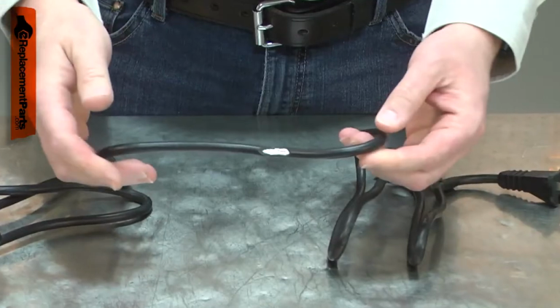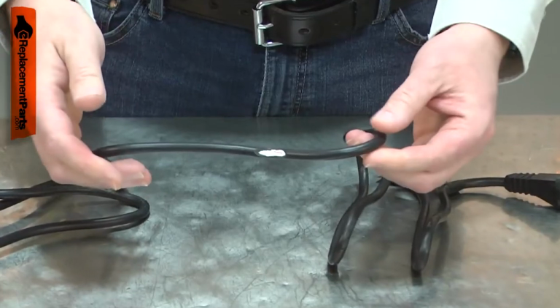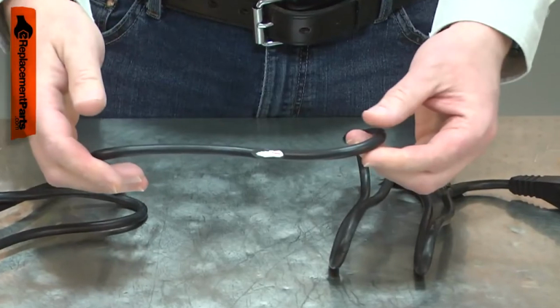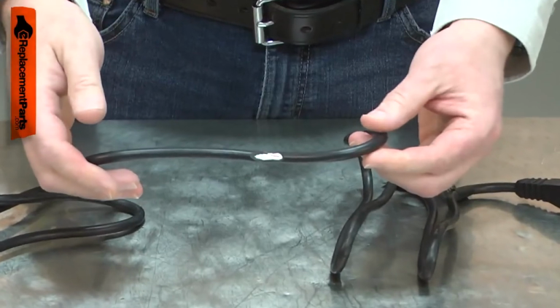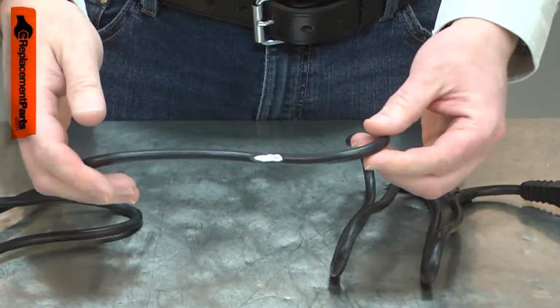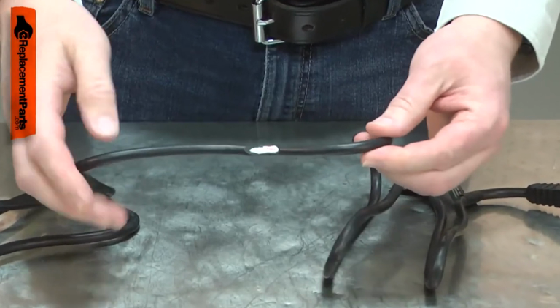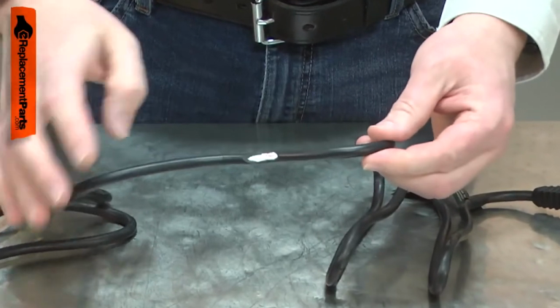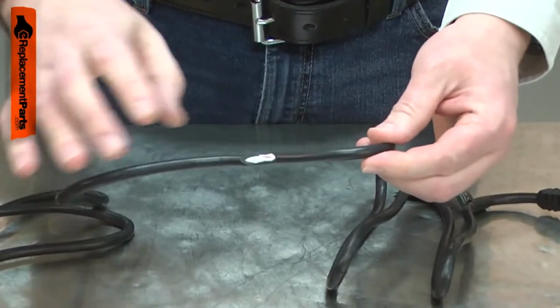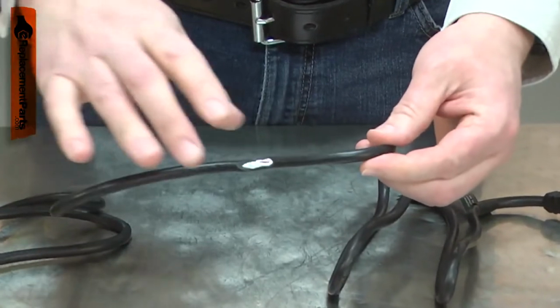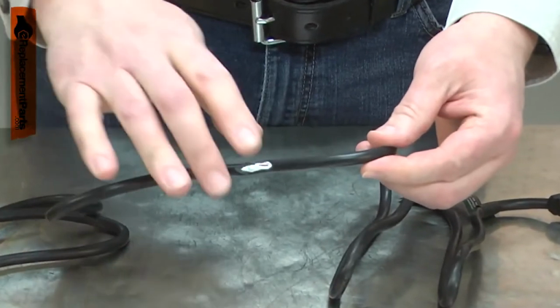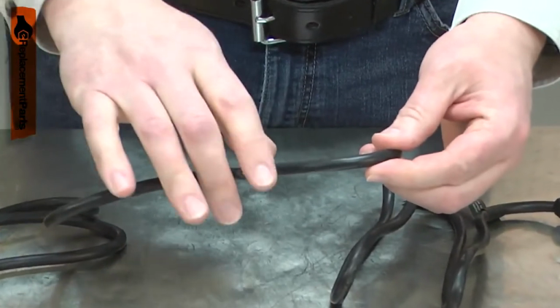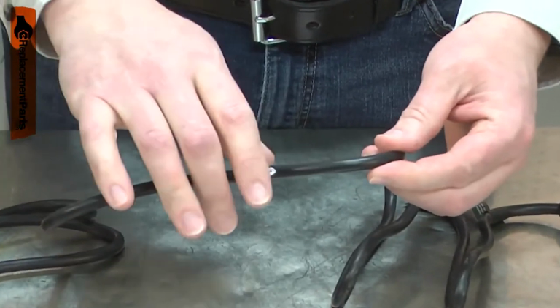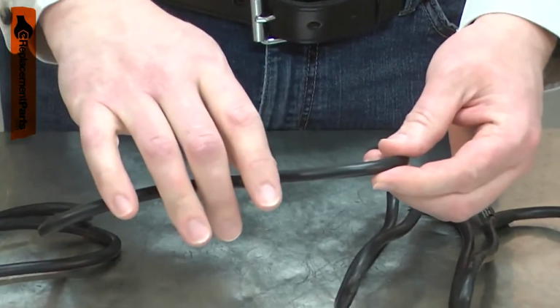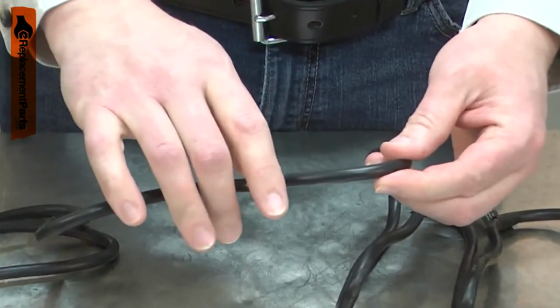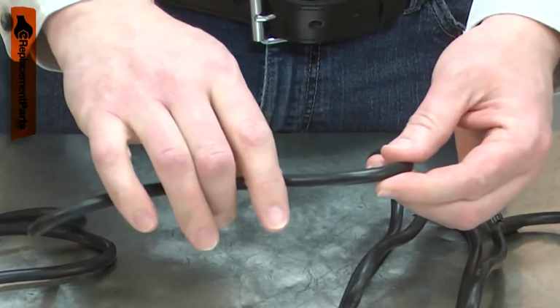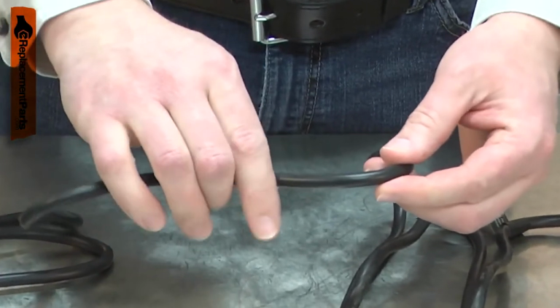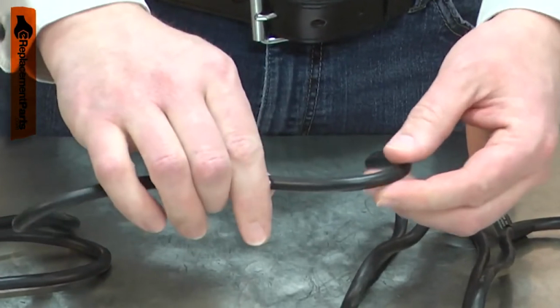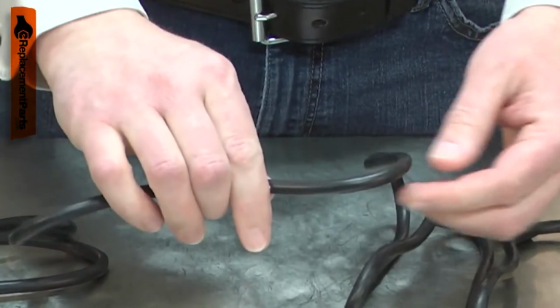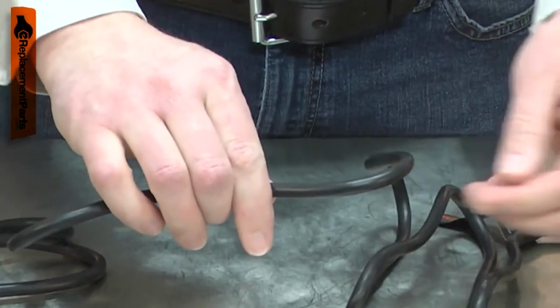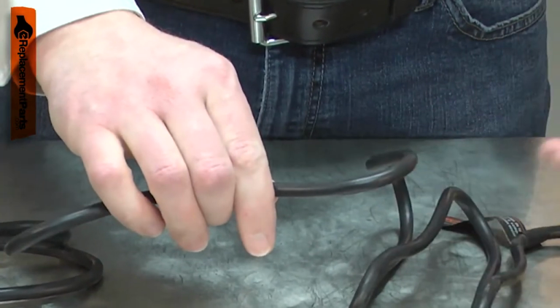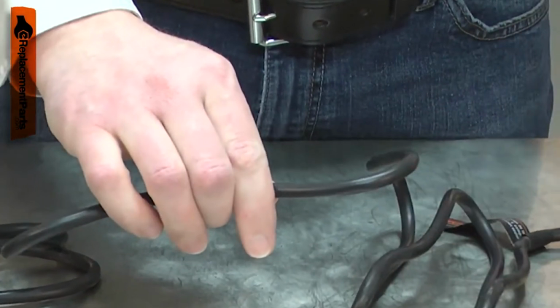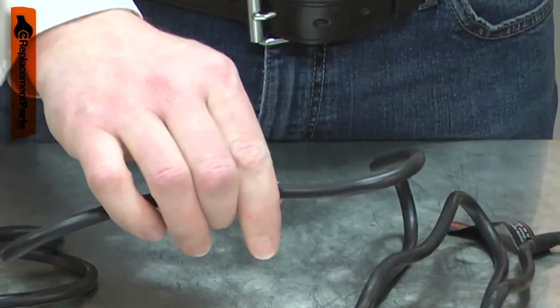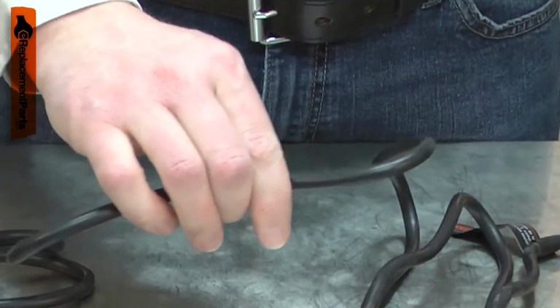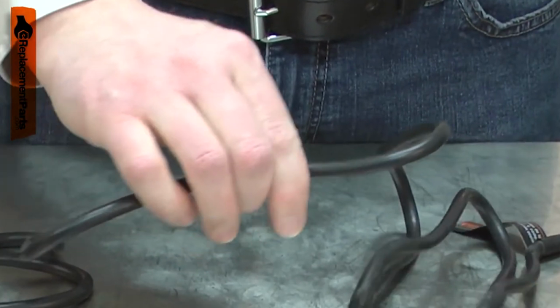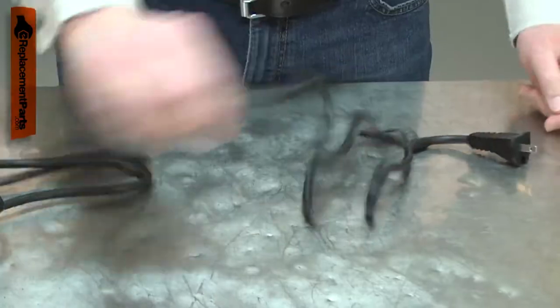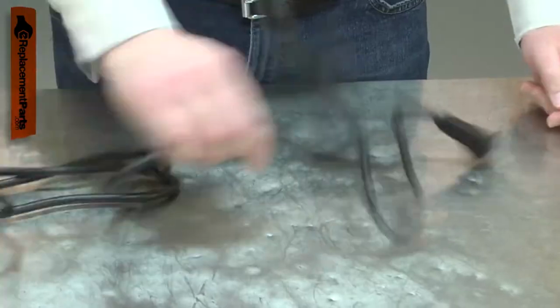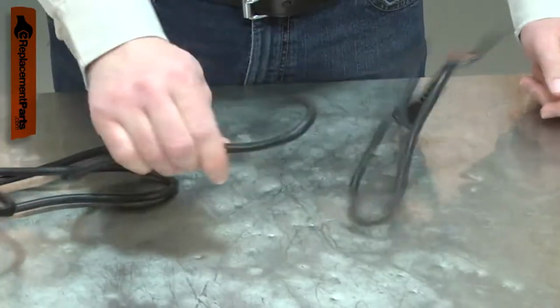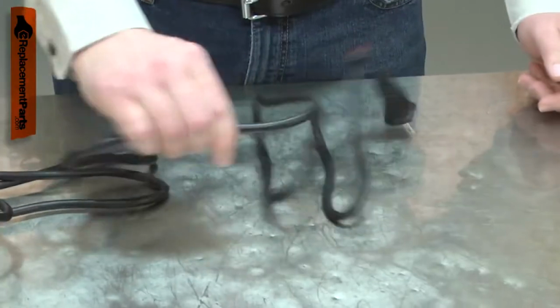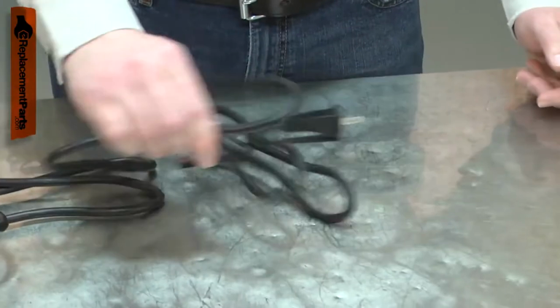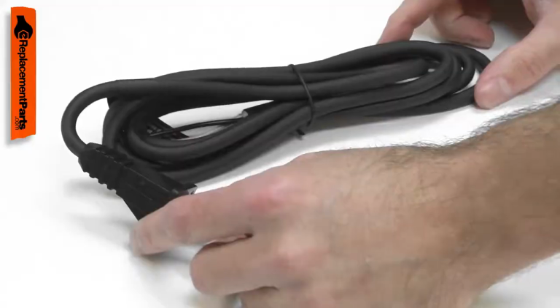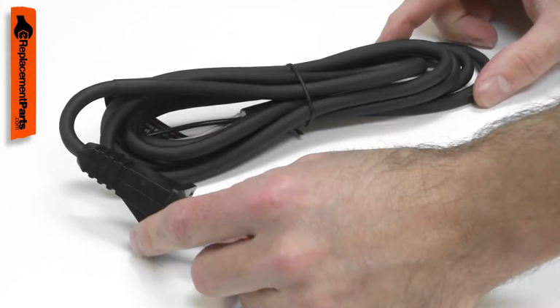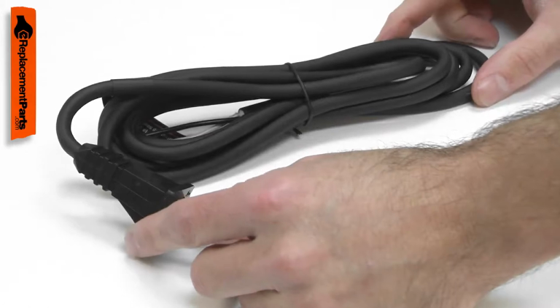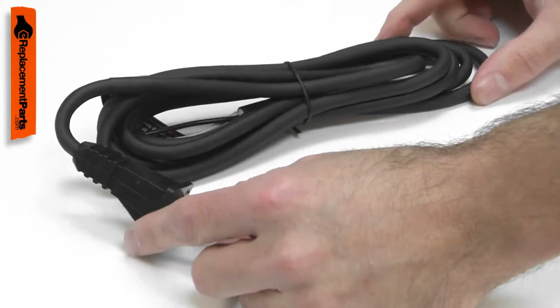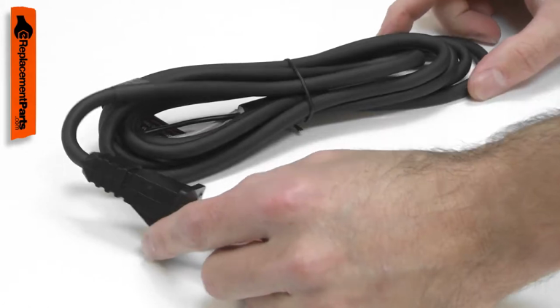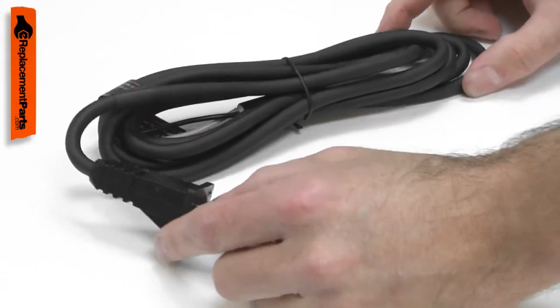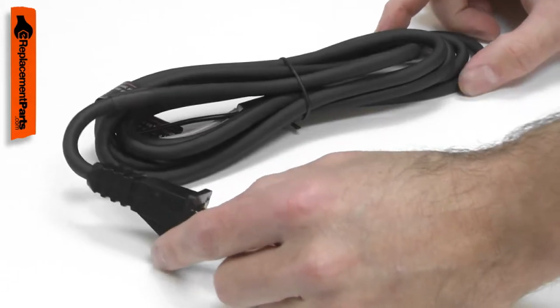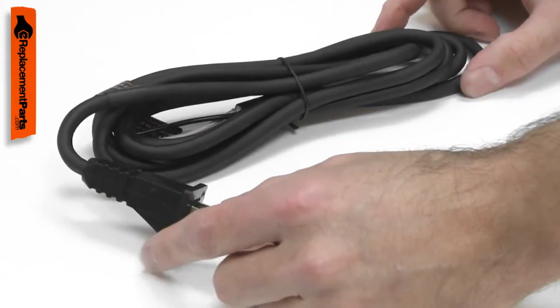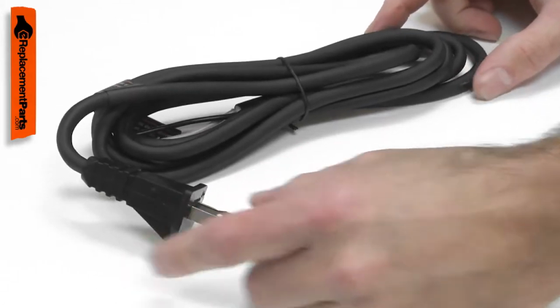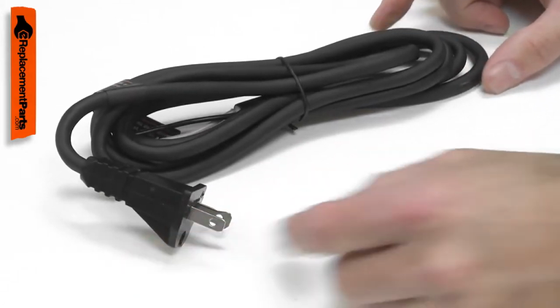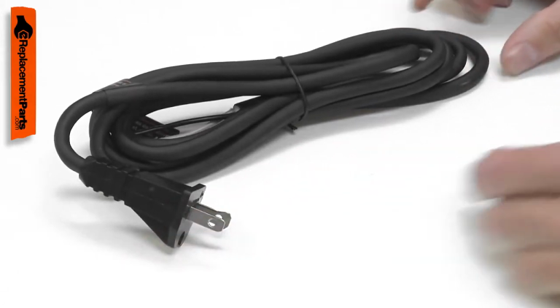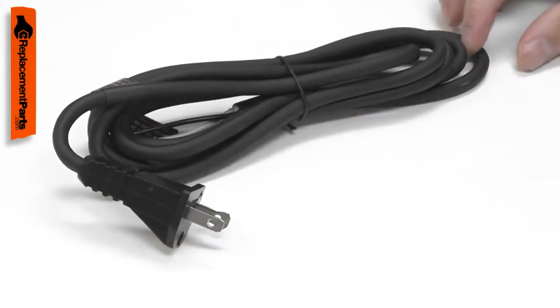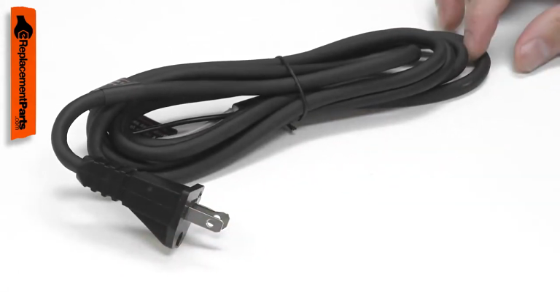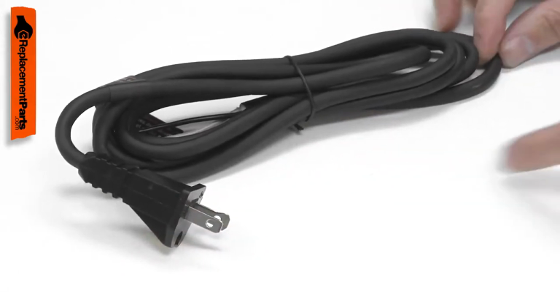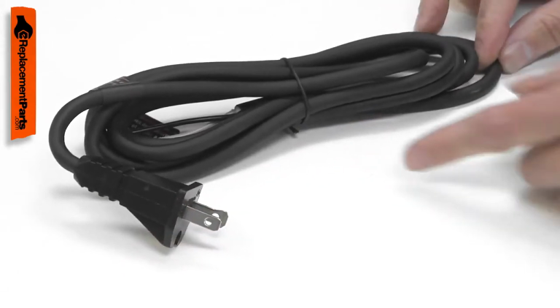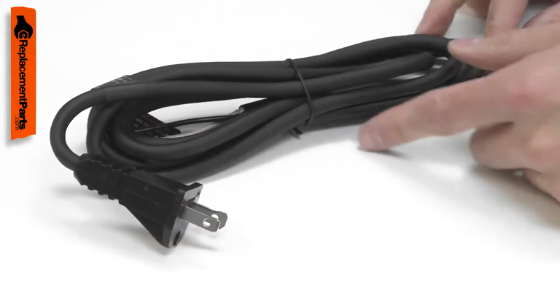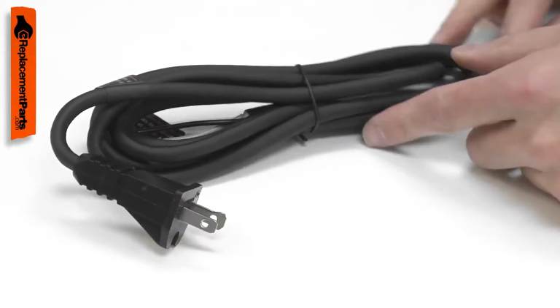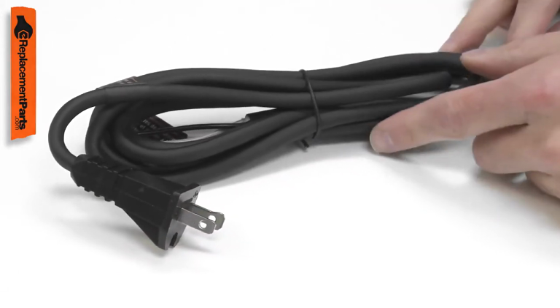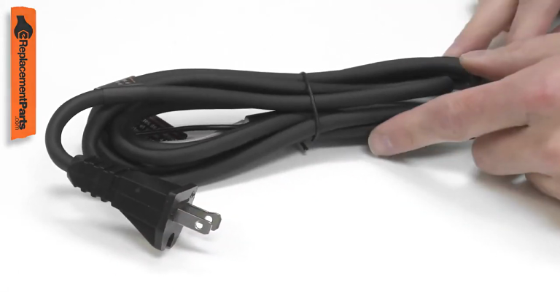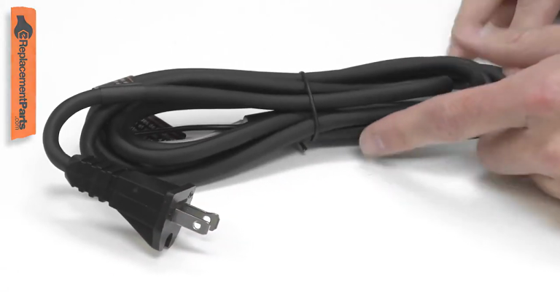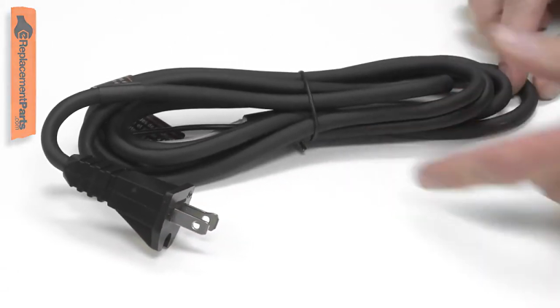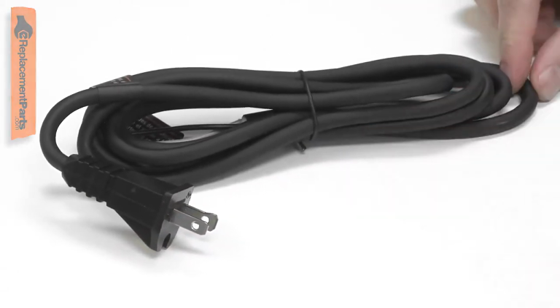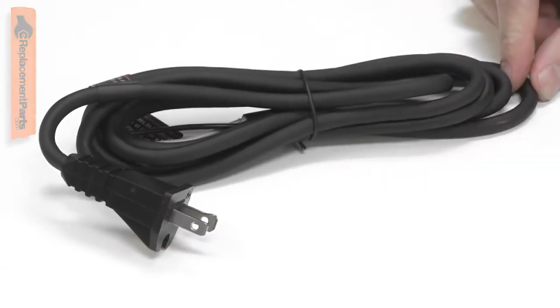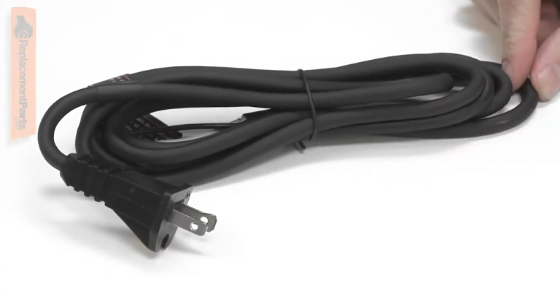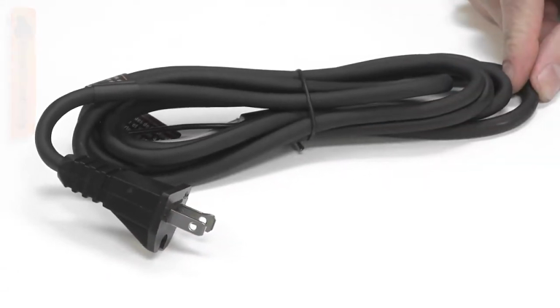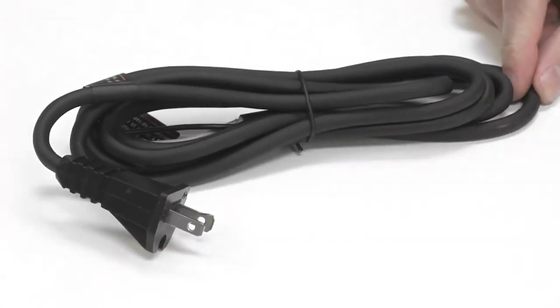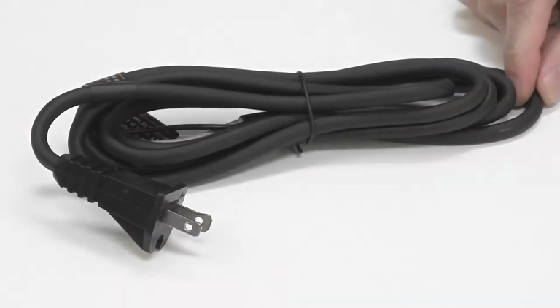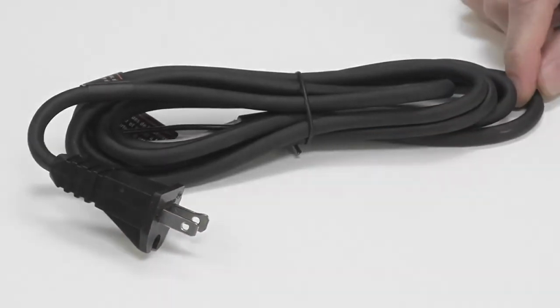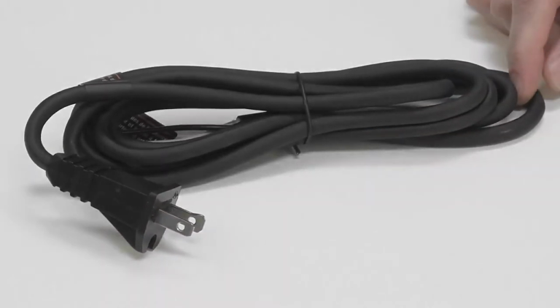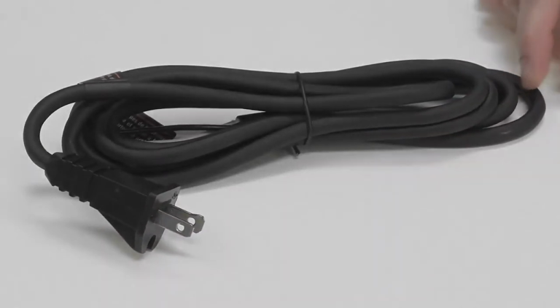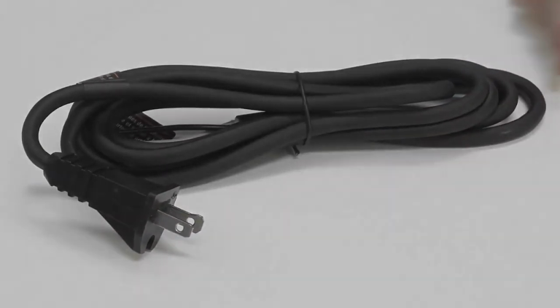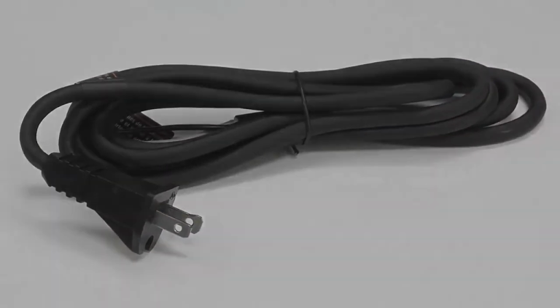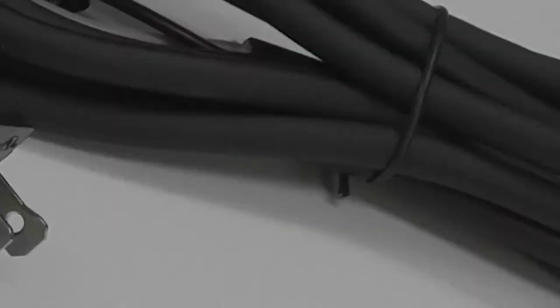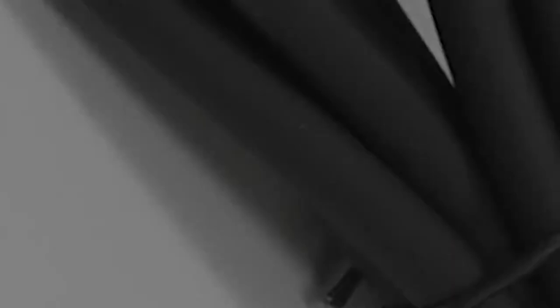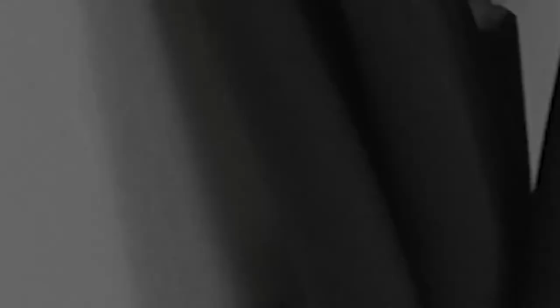A damaged cord should be immediately replaced to avoid an electric shock. Replacing the cord is a repair that you can do yourself, and I'm going to show you how.